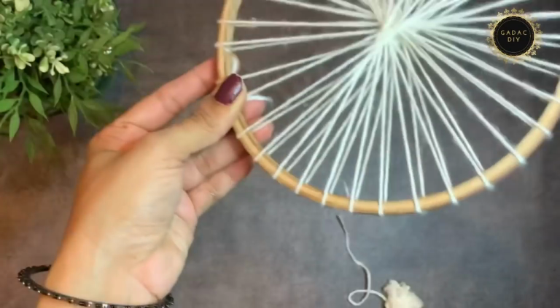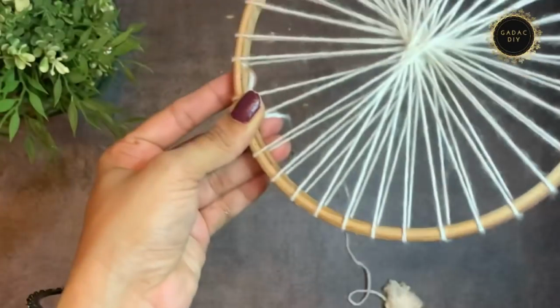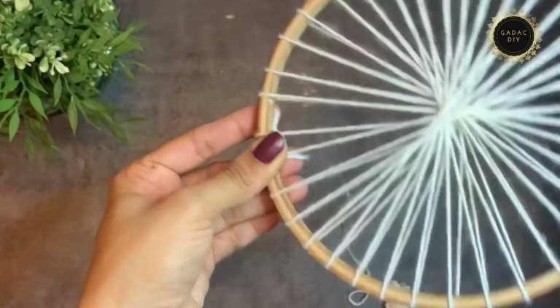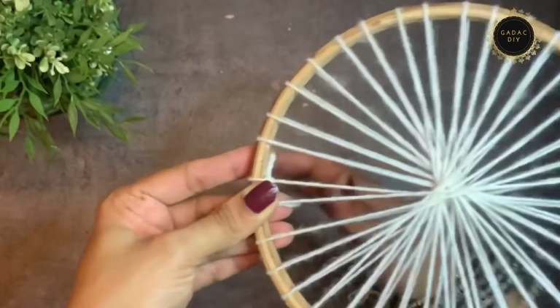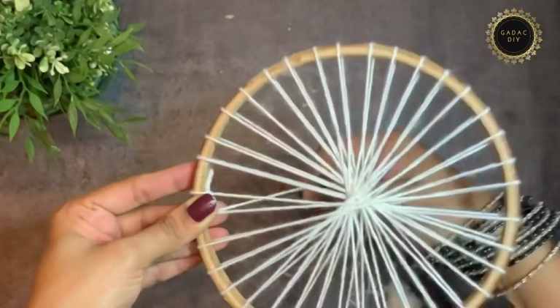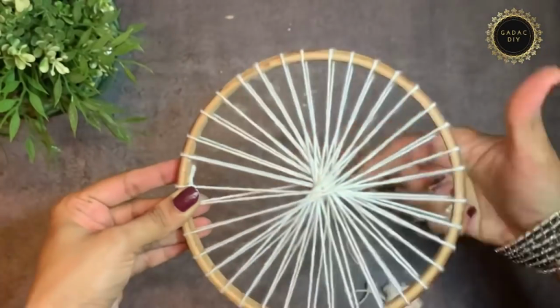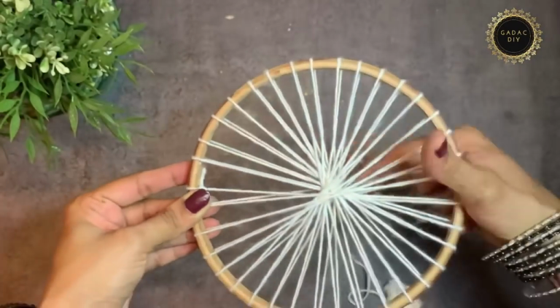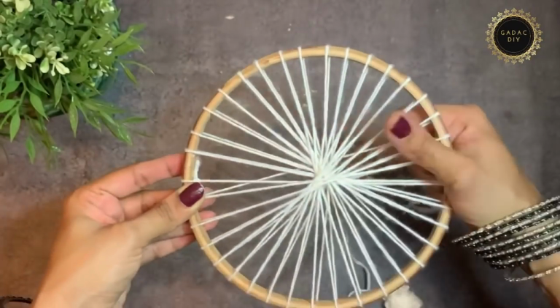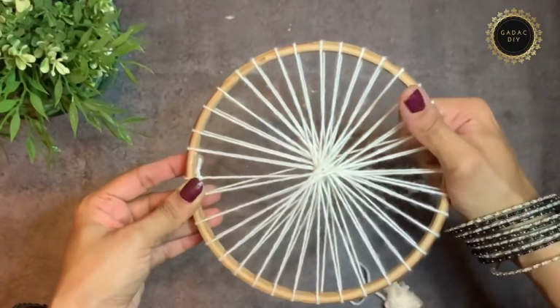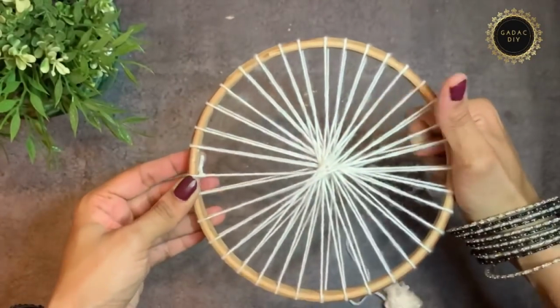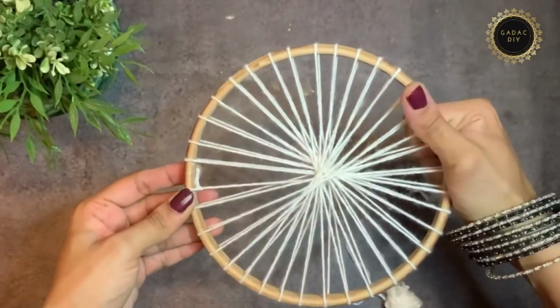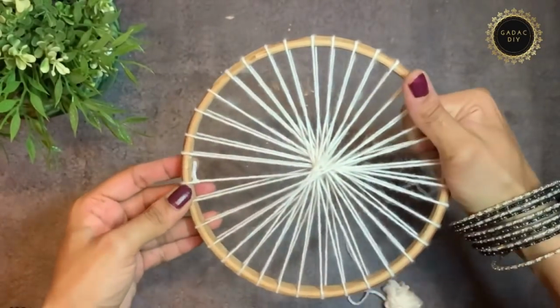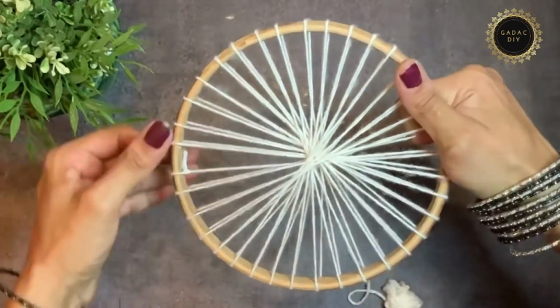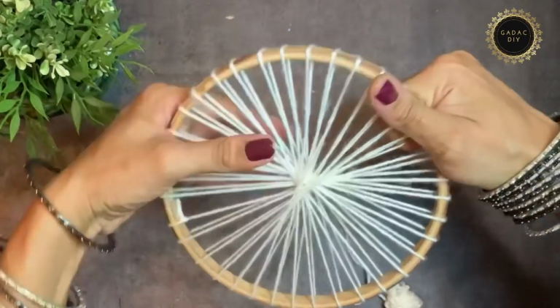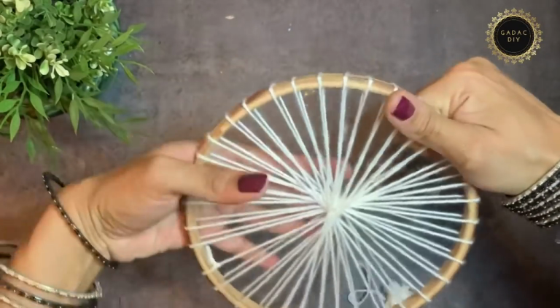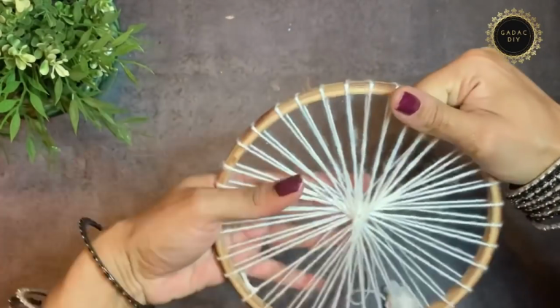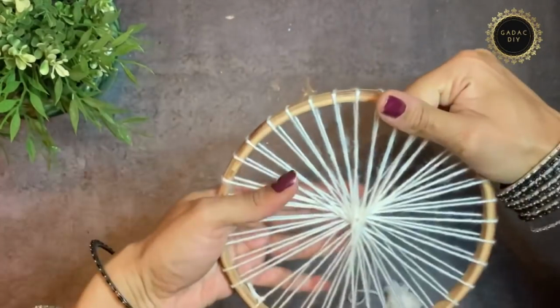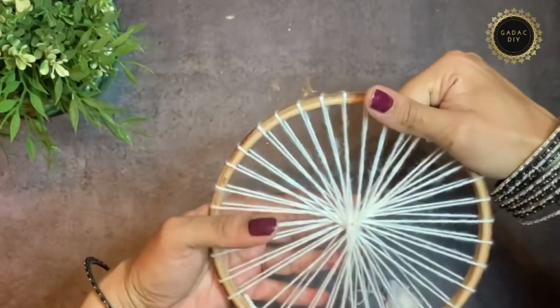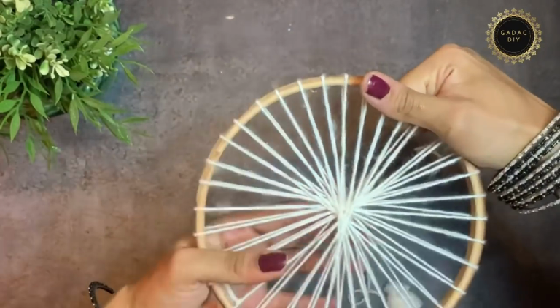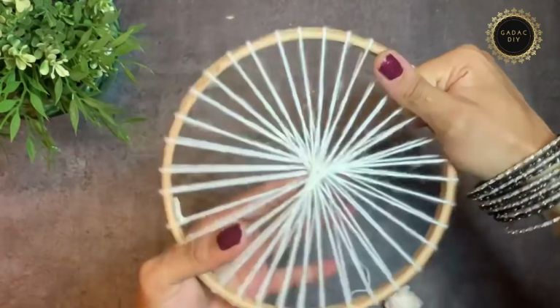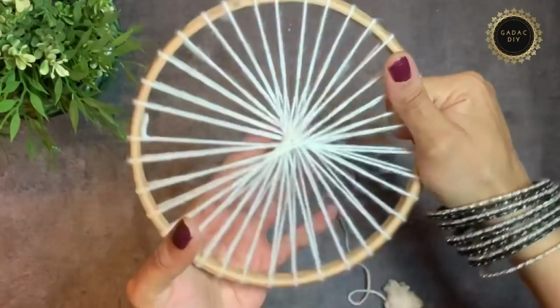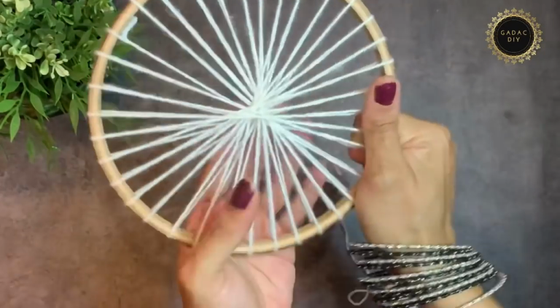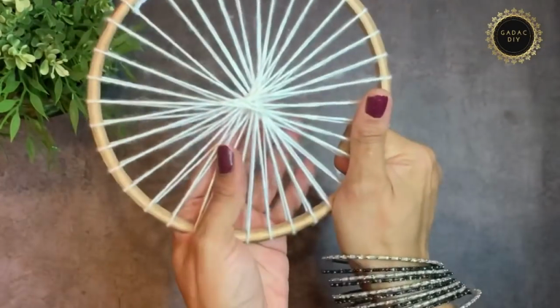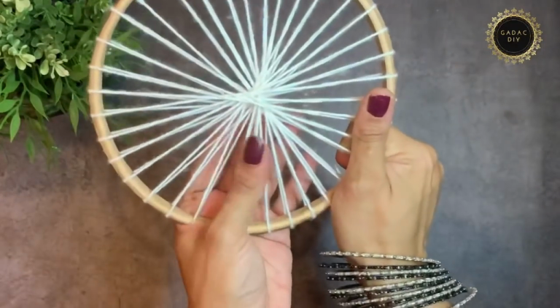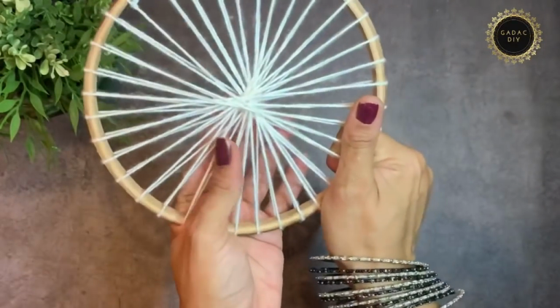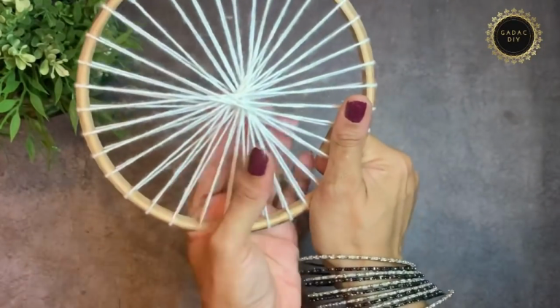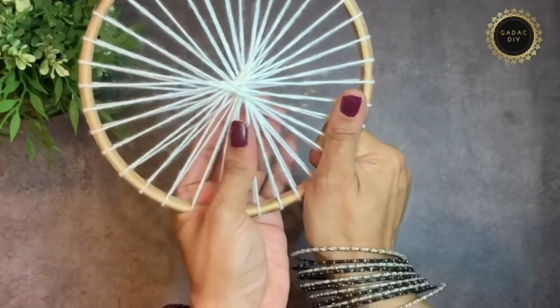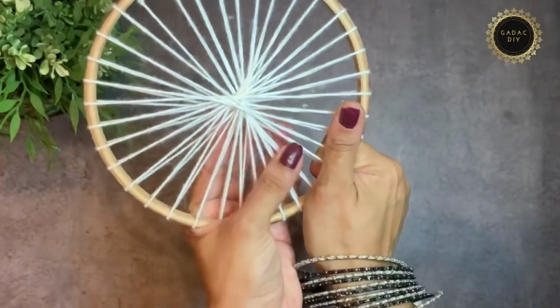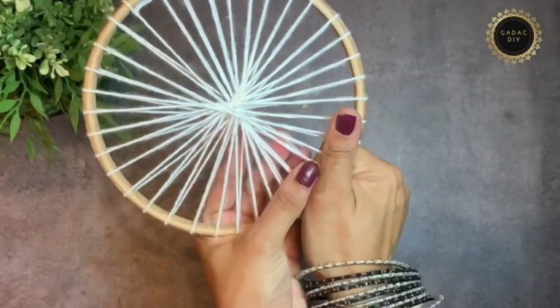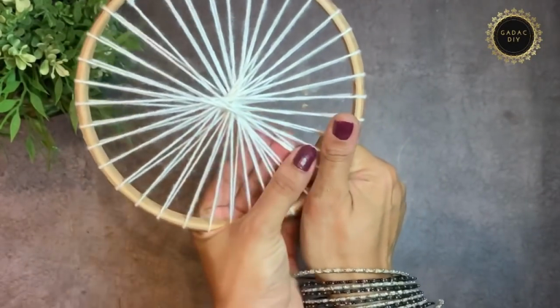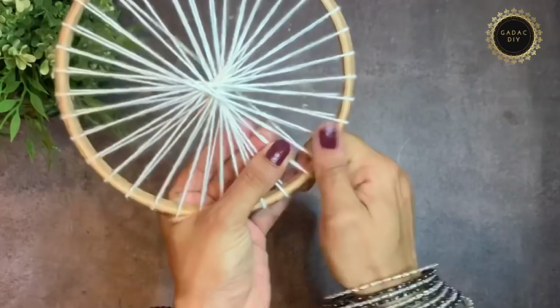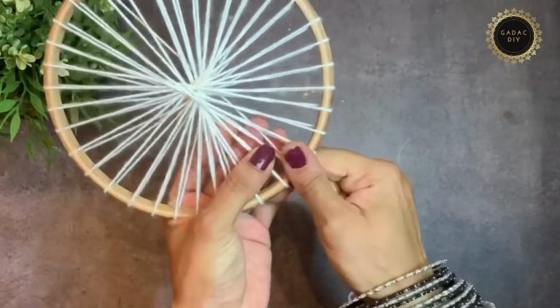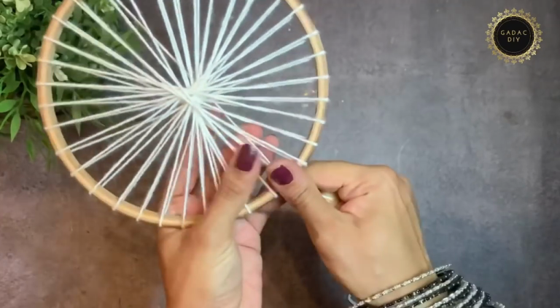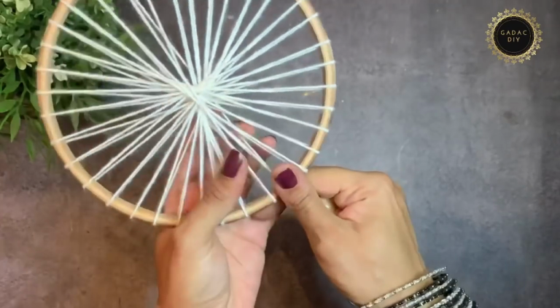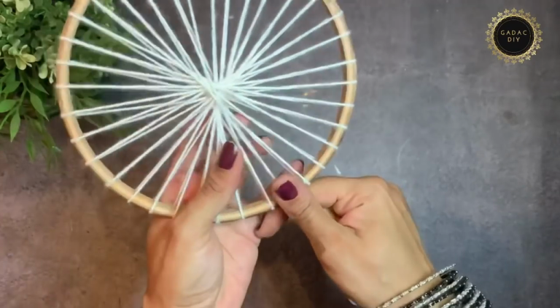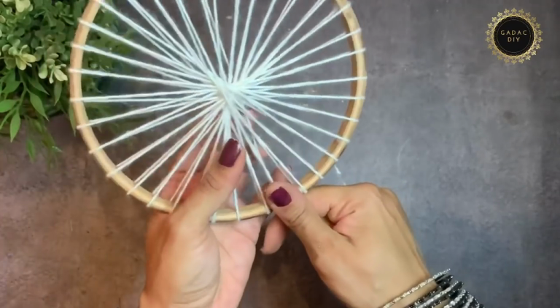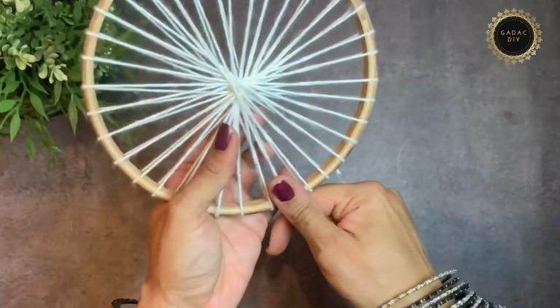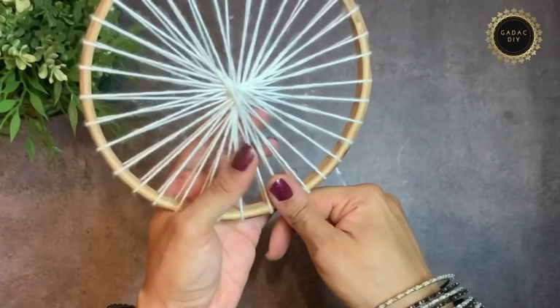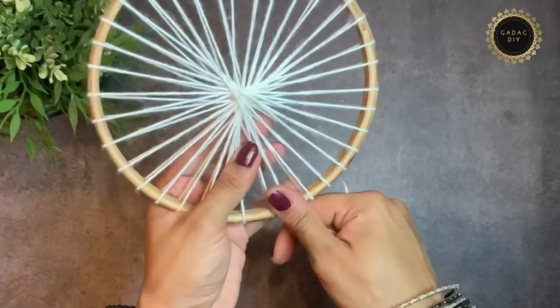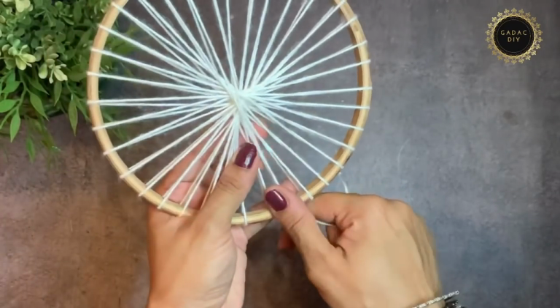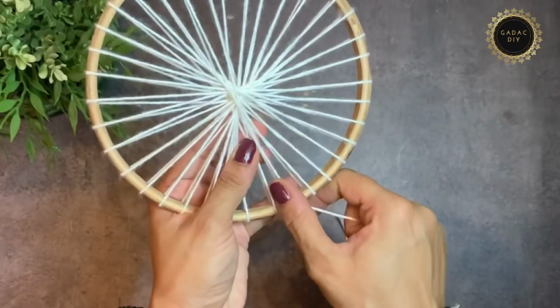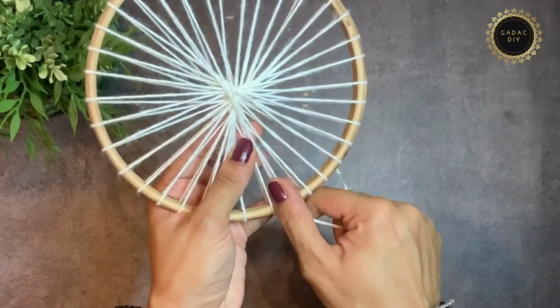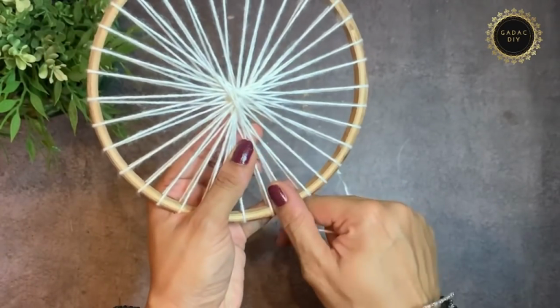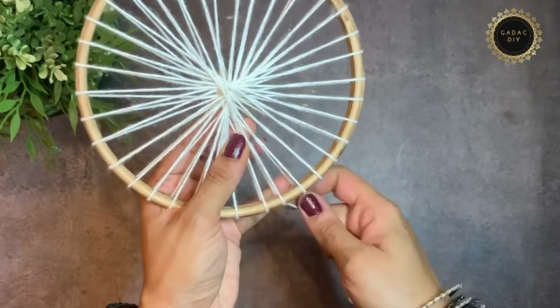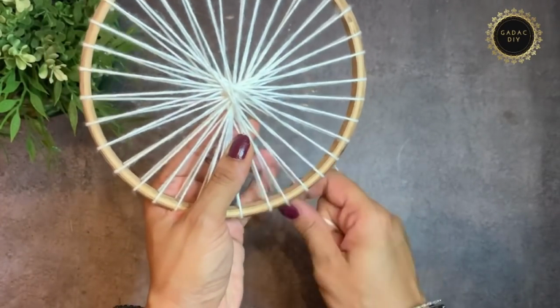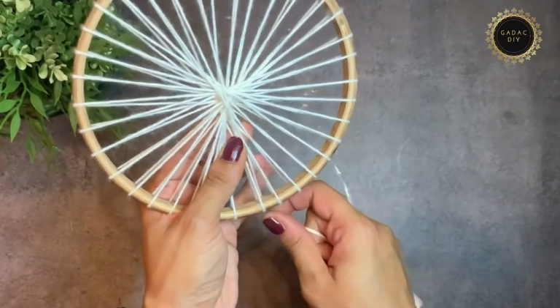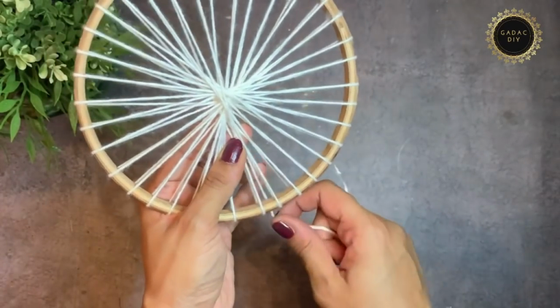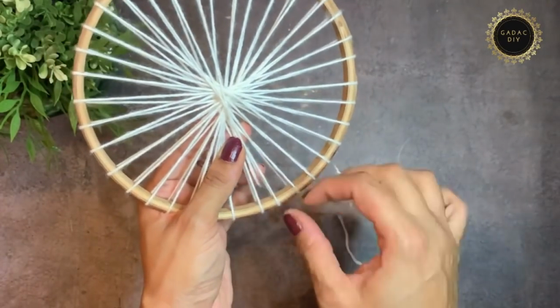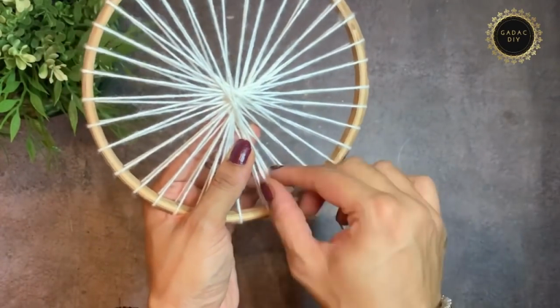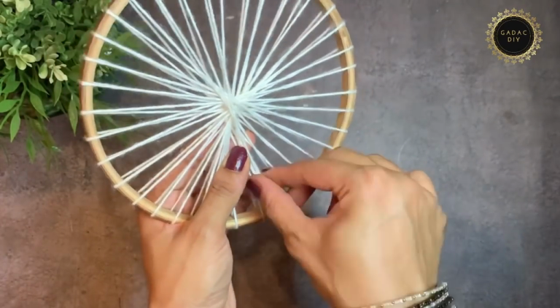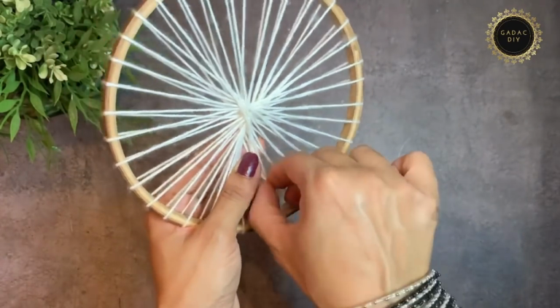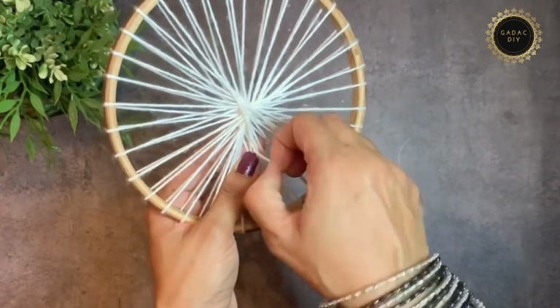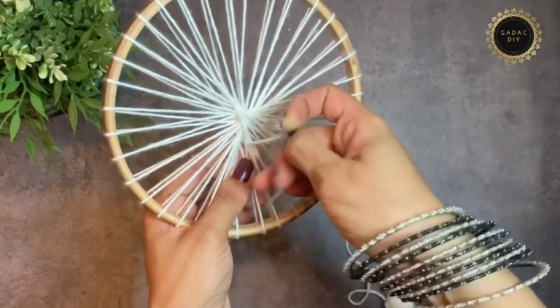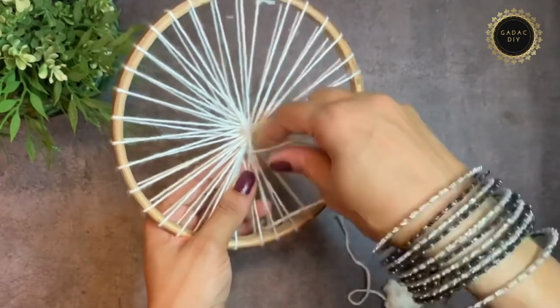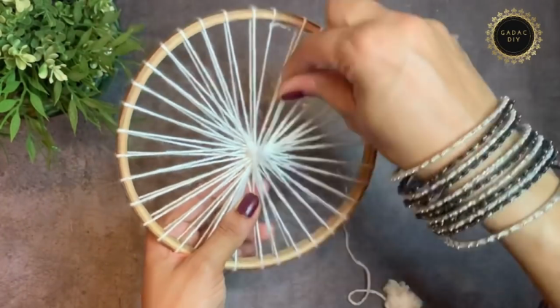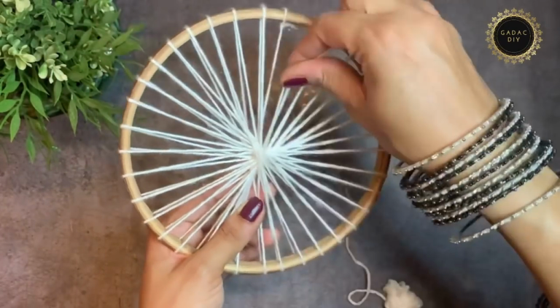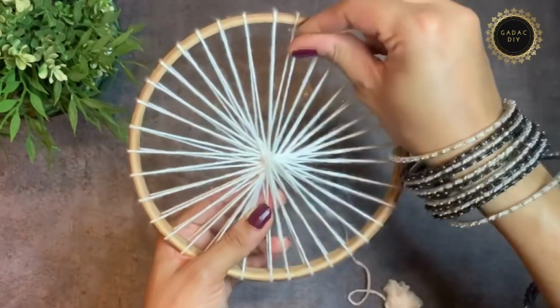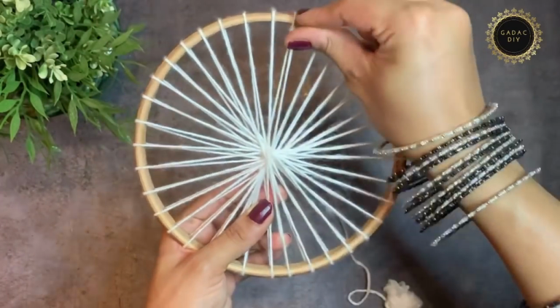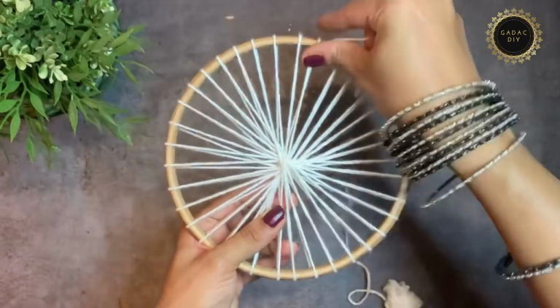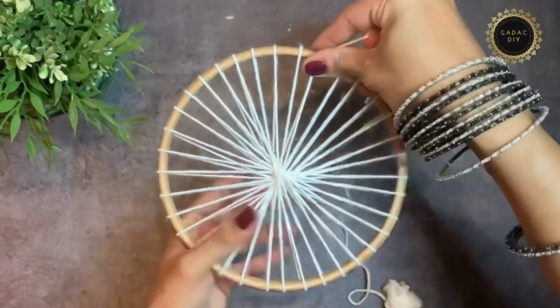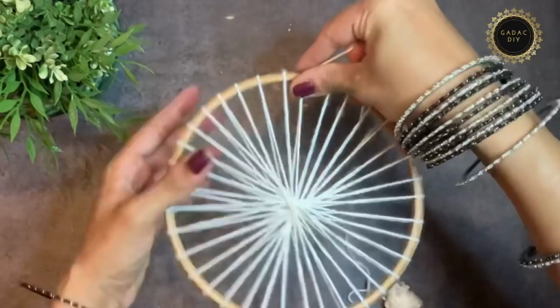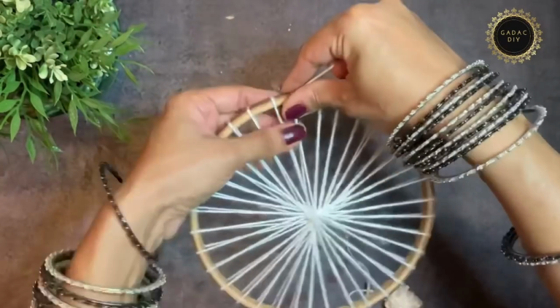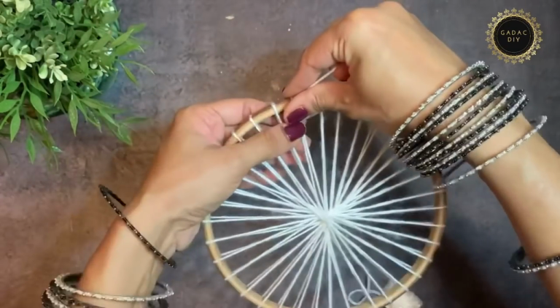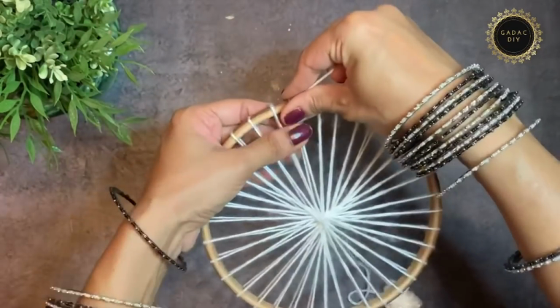Now I've knit the entire circle — tie a knot to secure it properly.